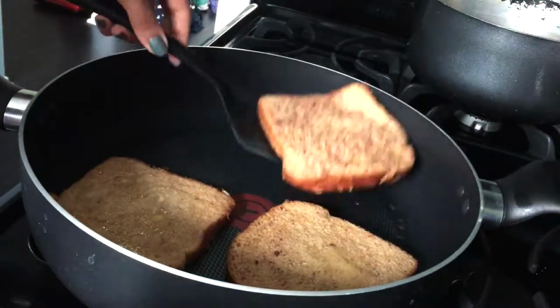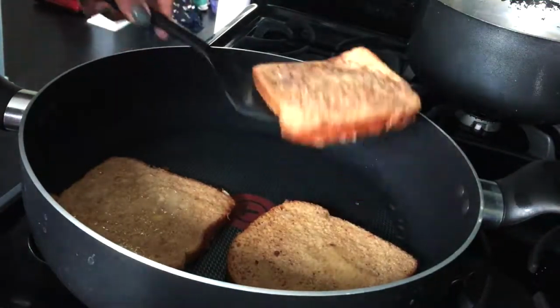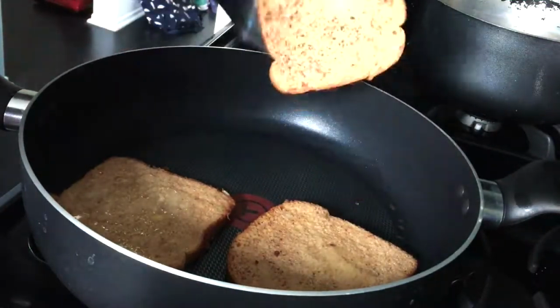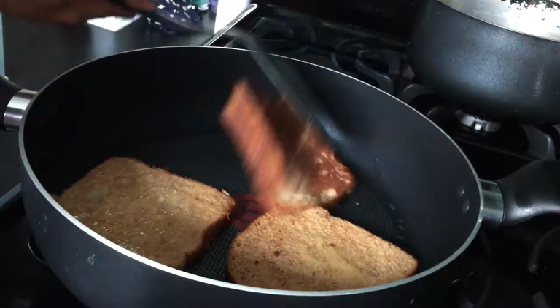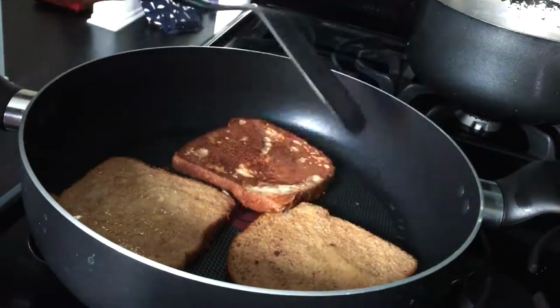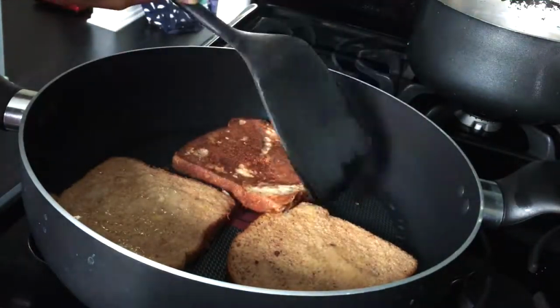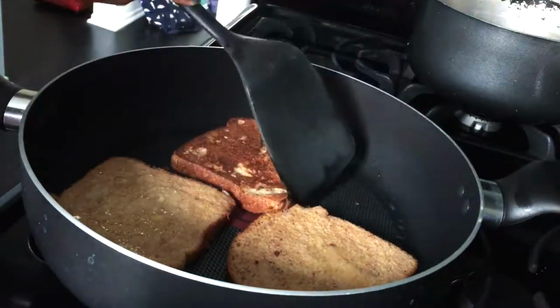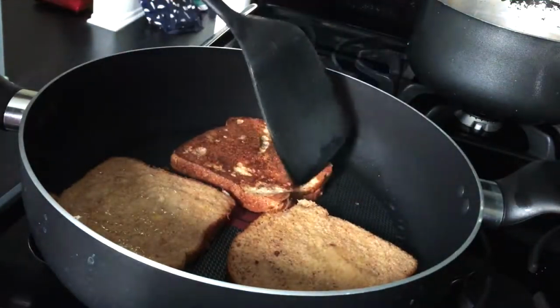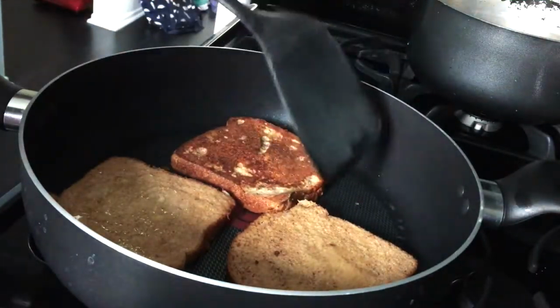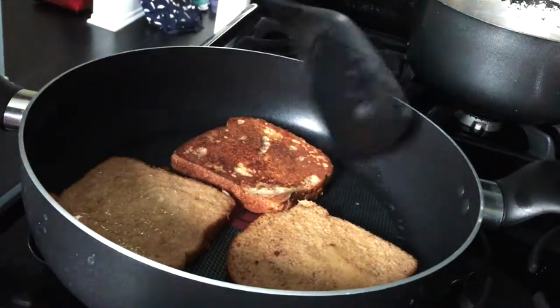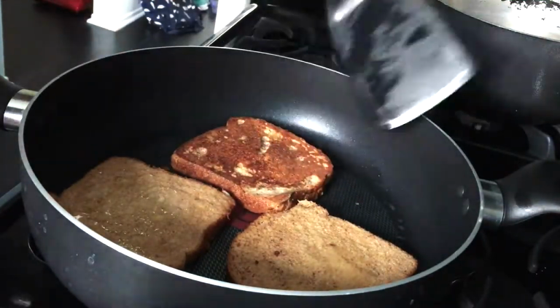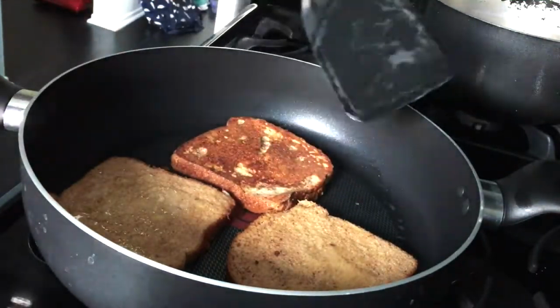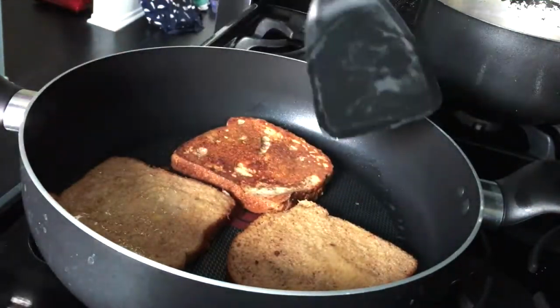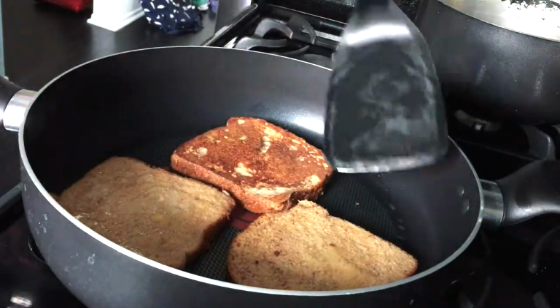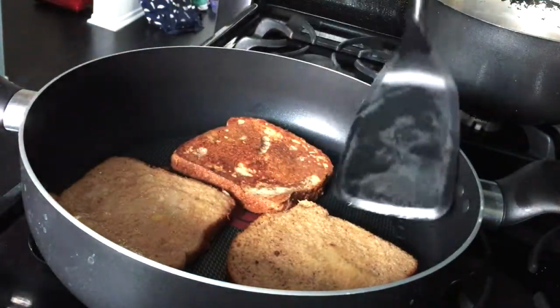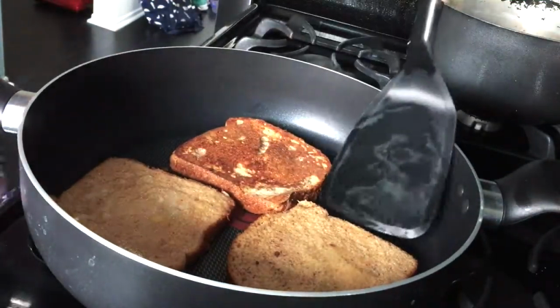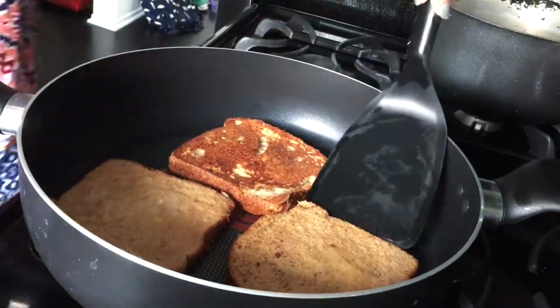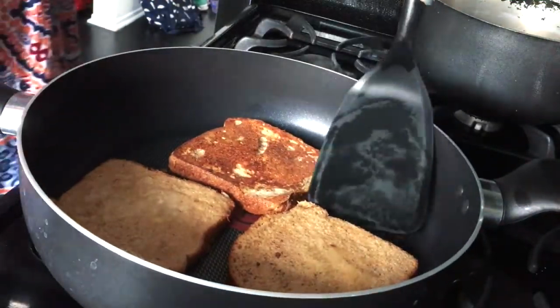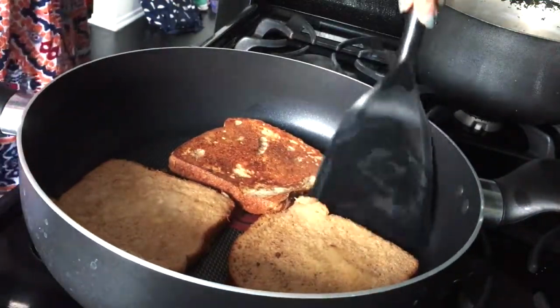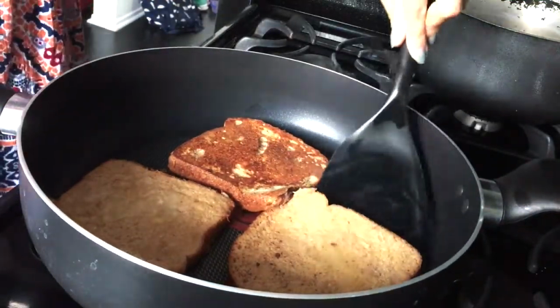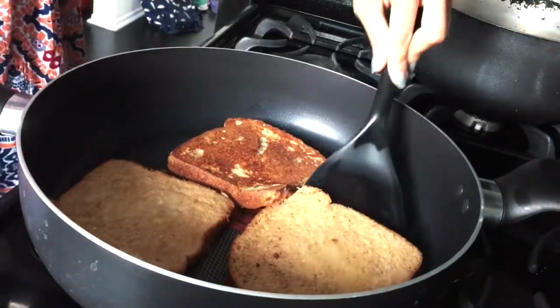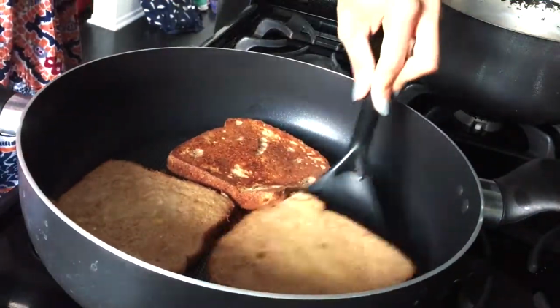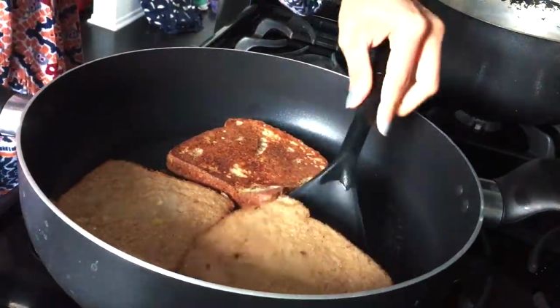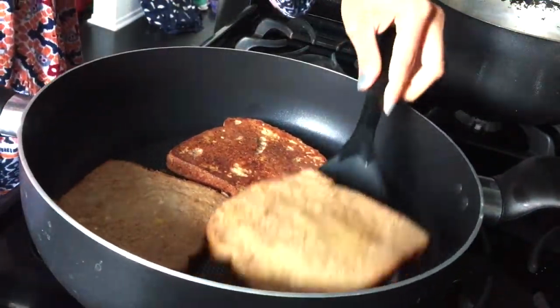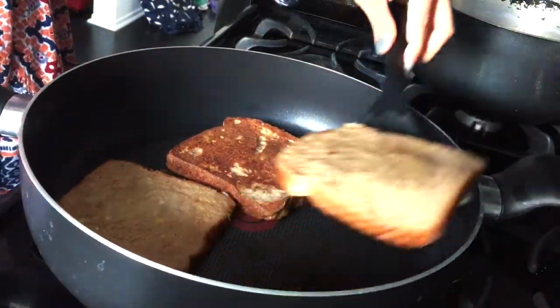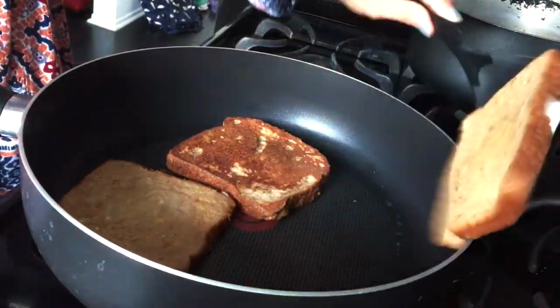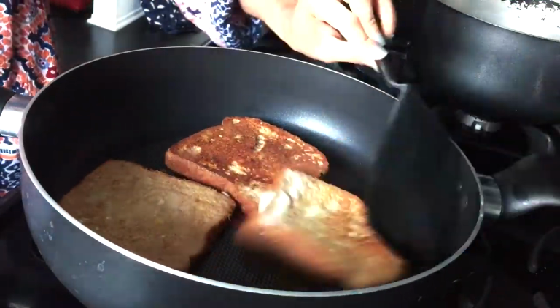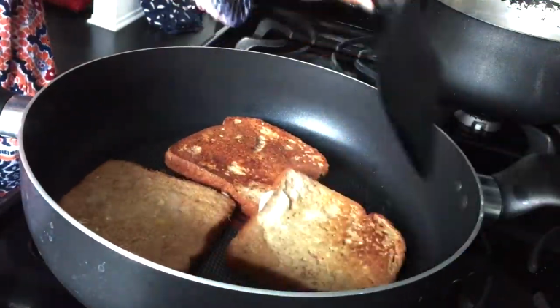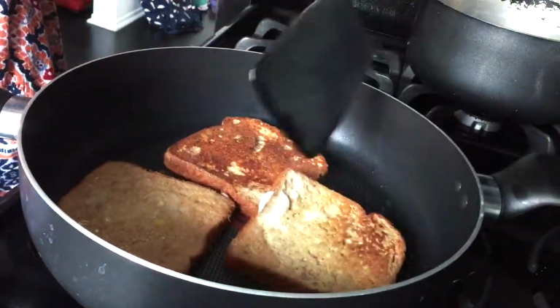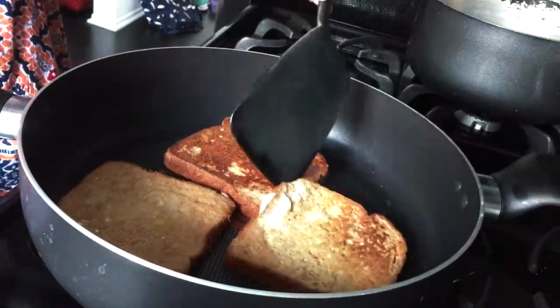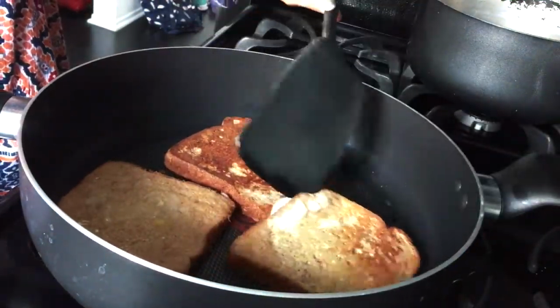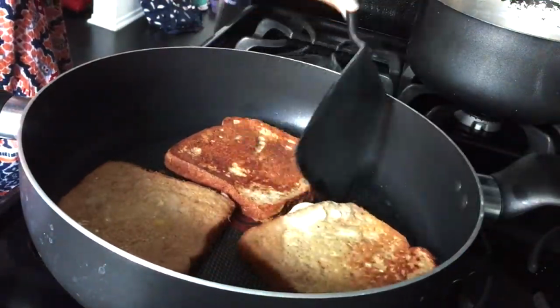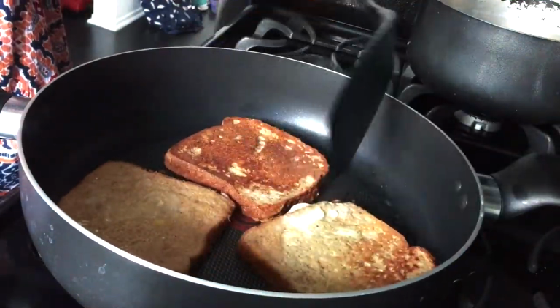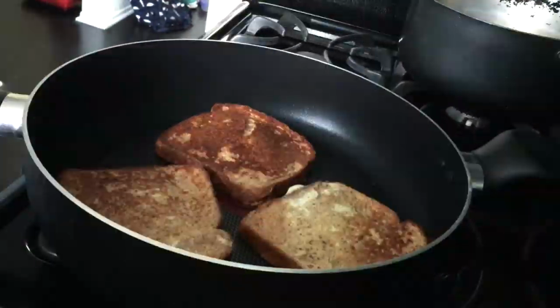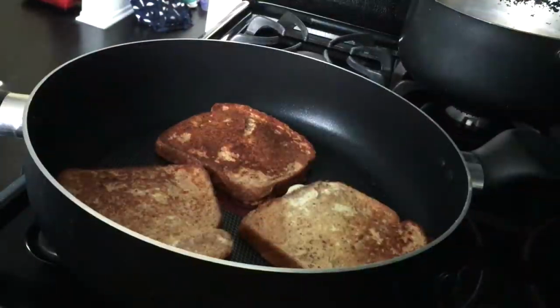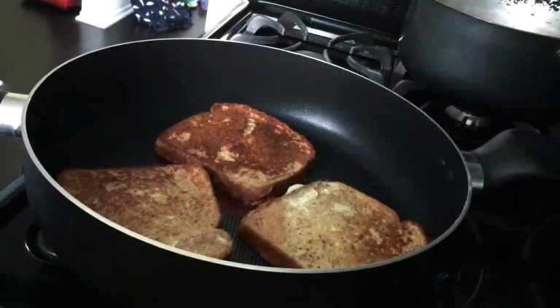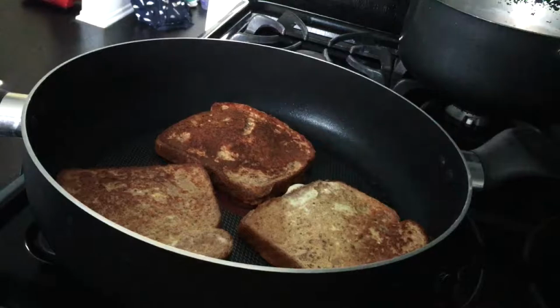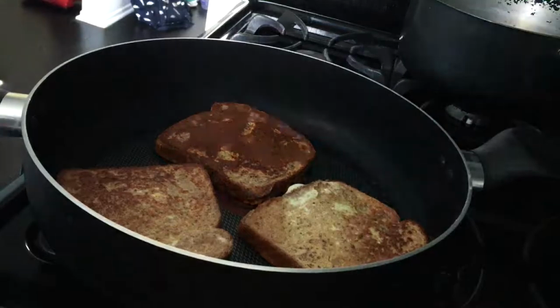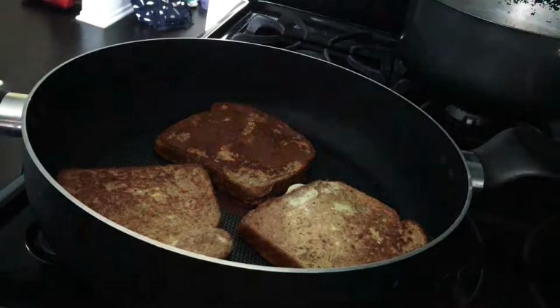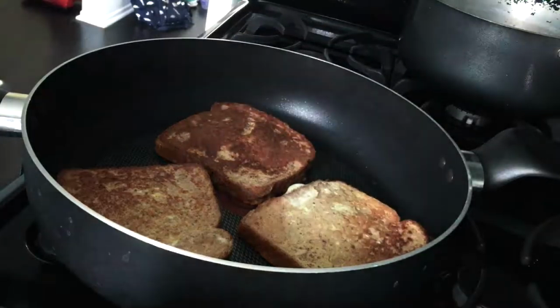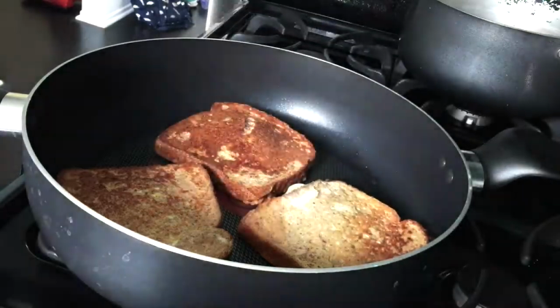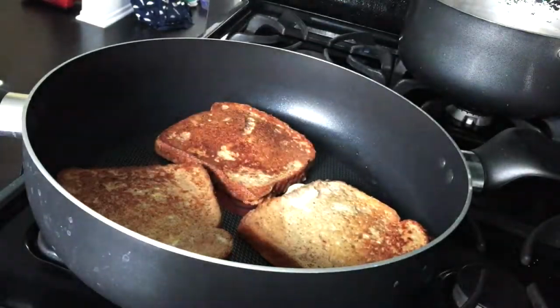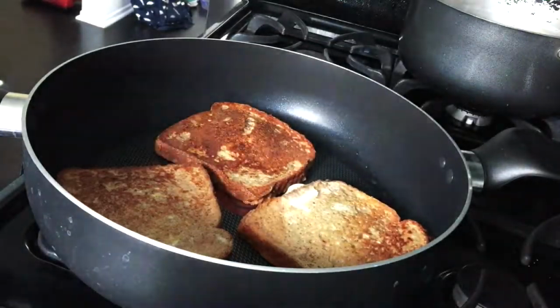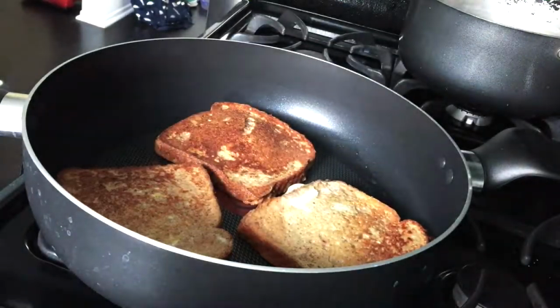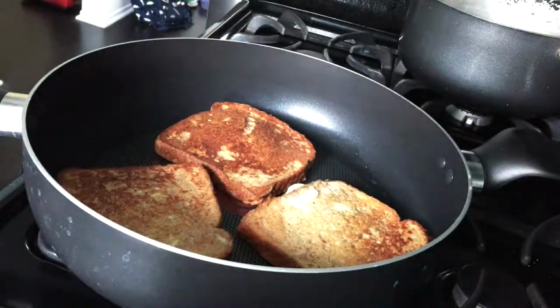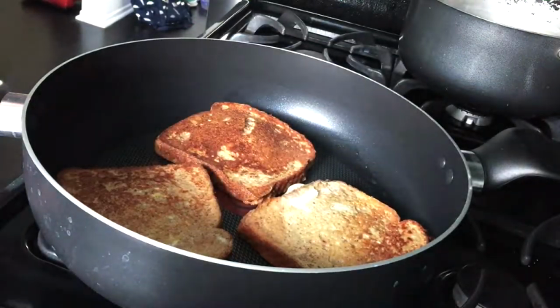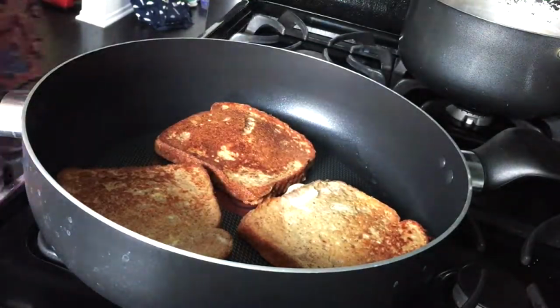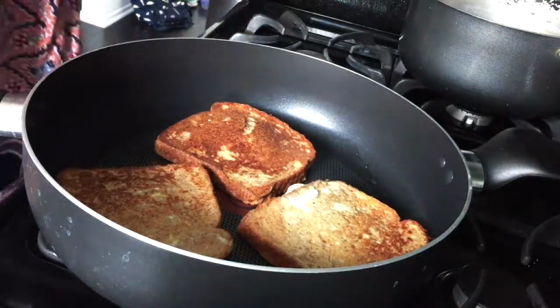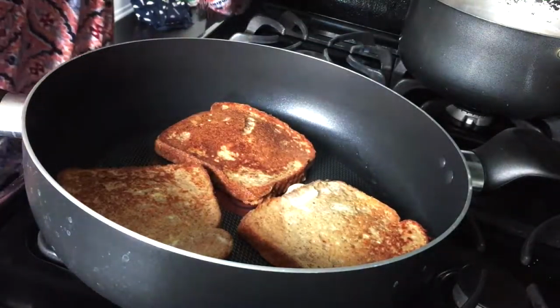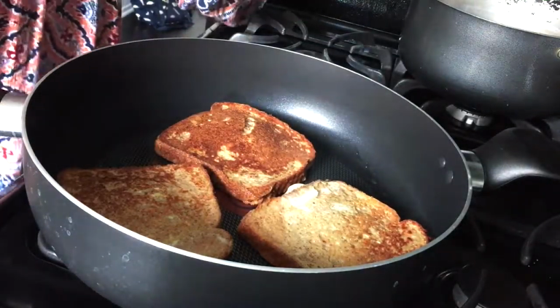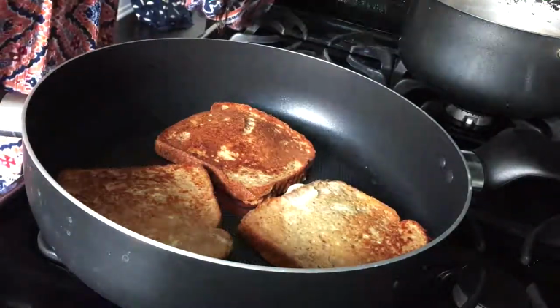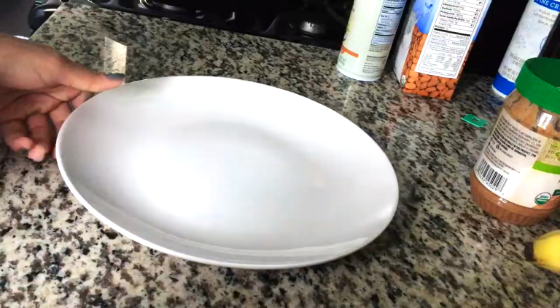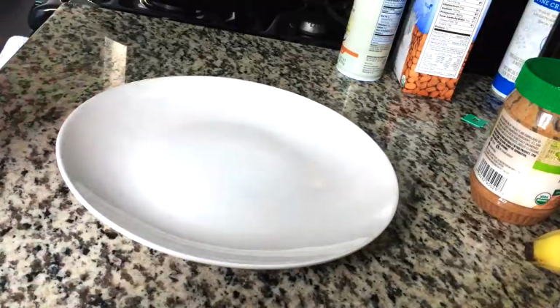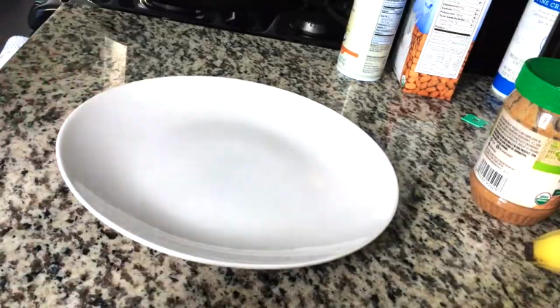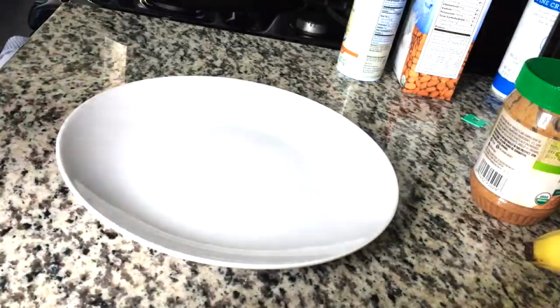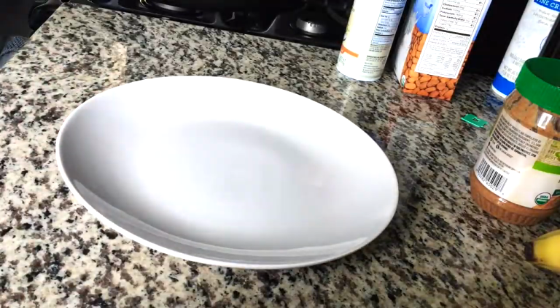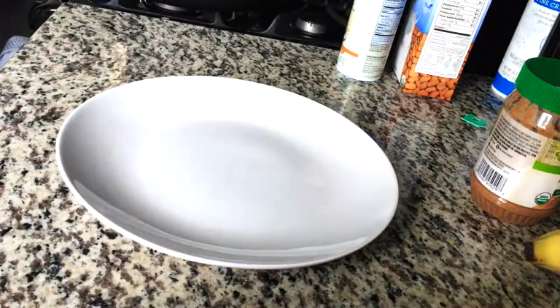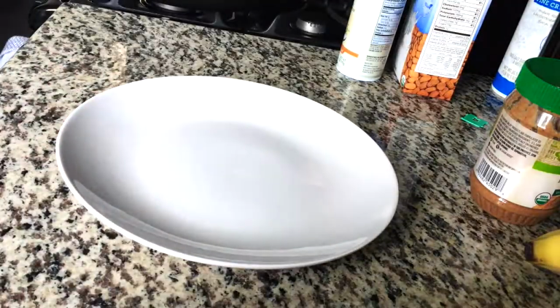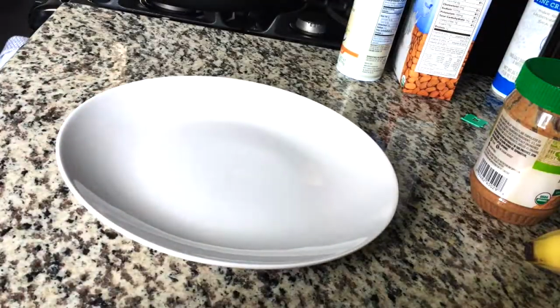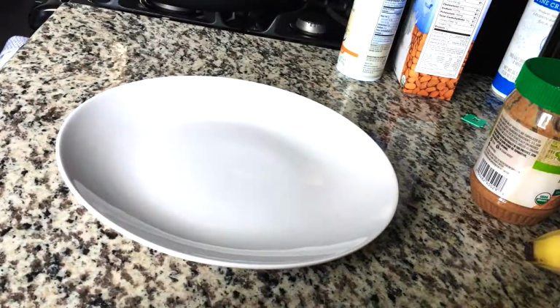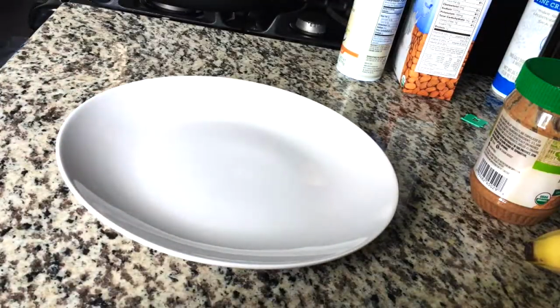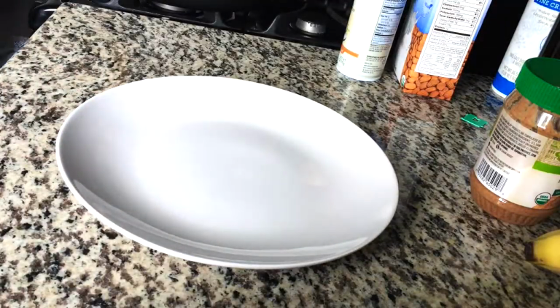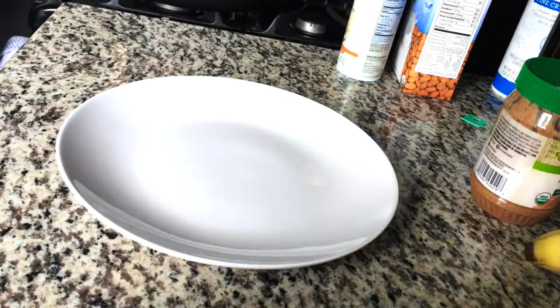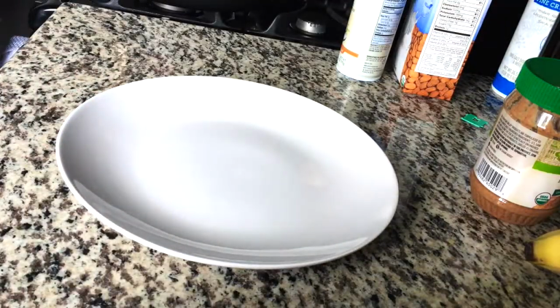Once the French toast are cooked, it's done. It's your turn to garnish it with whatever you like and just eat it up.